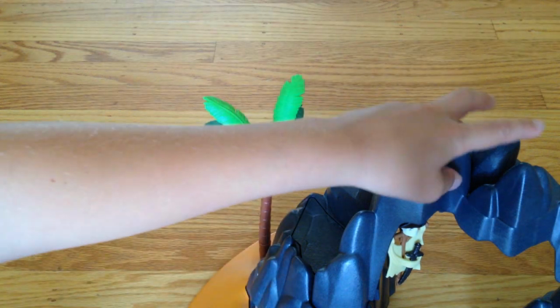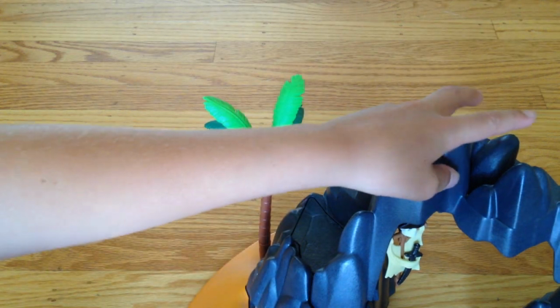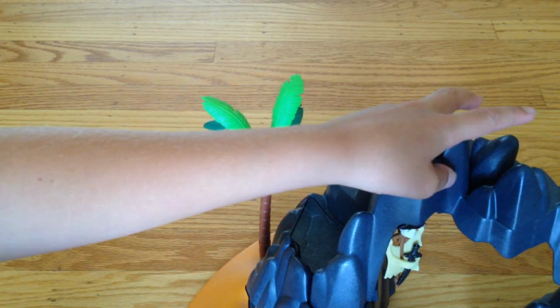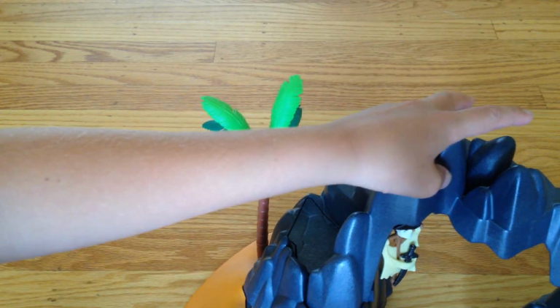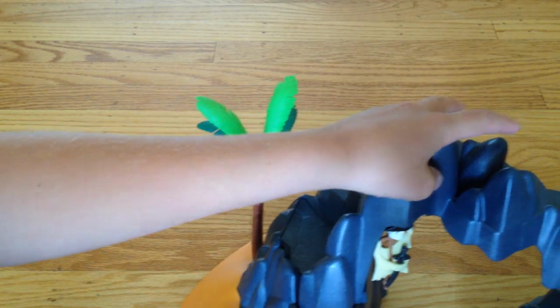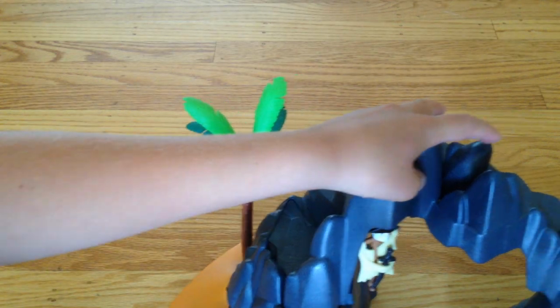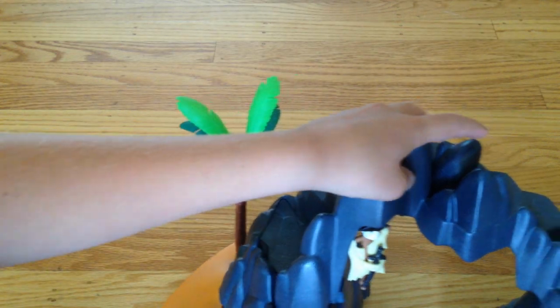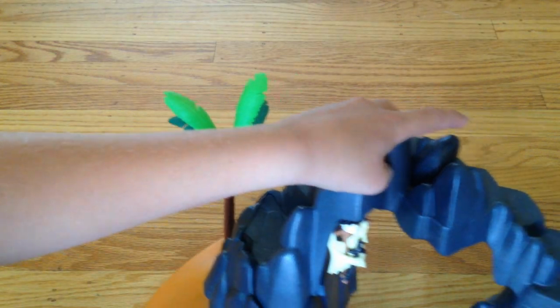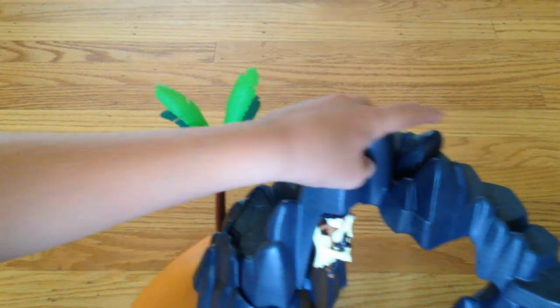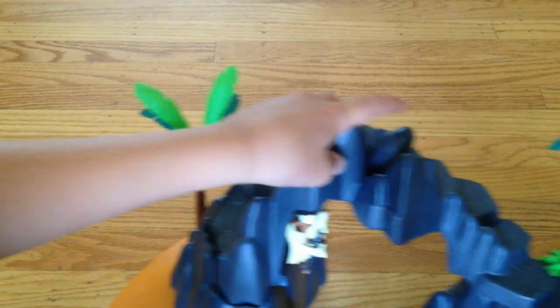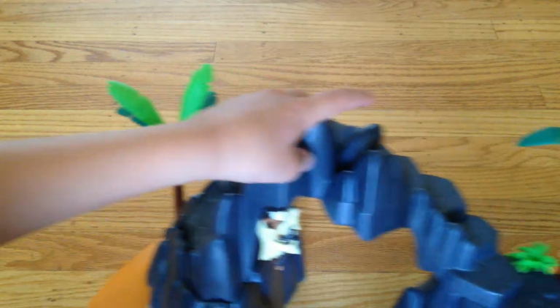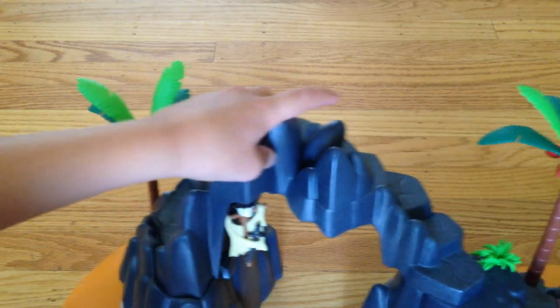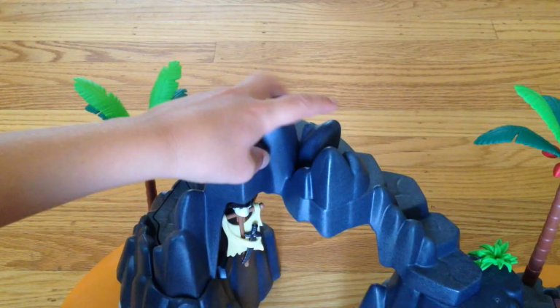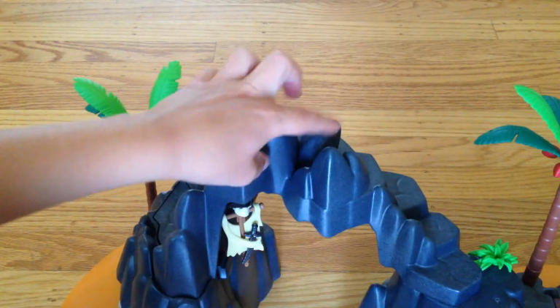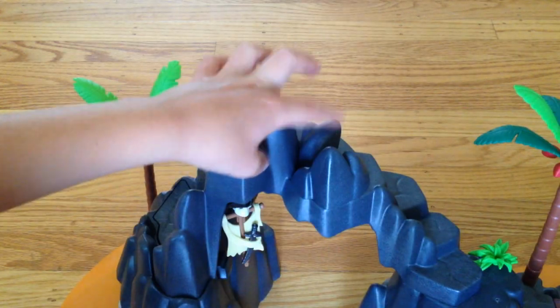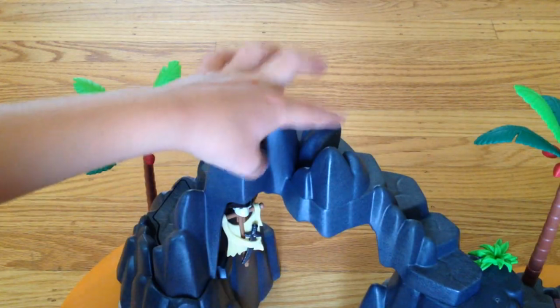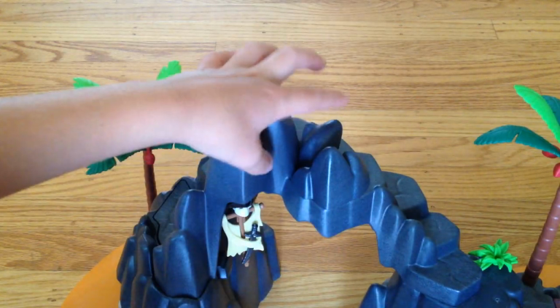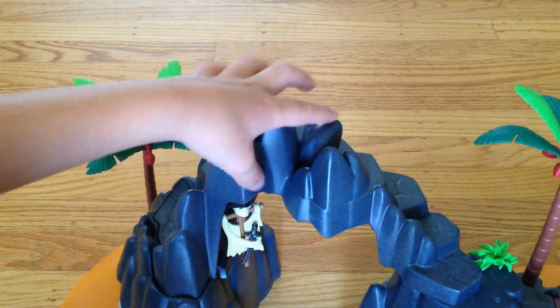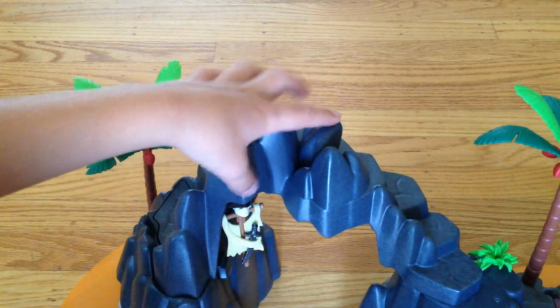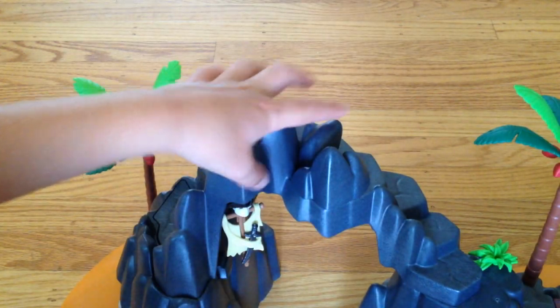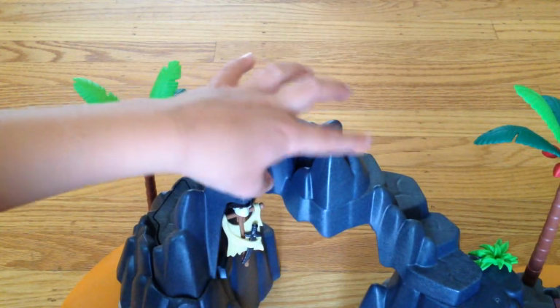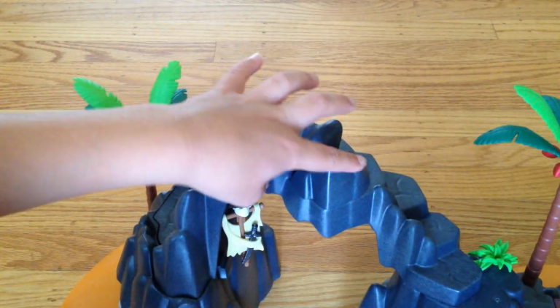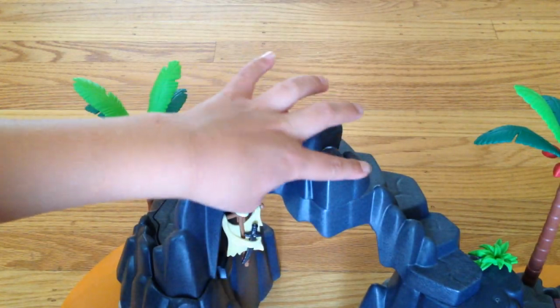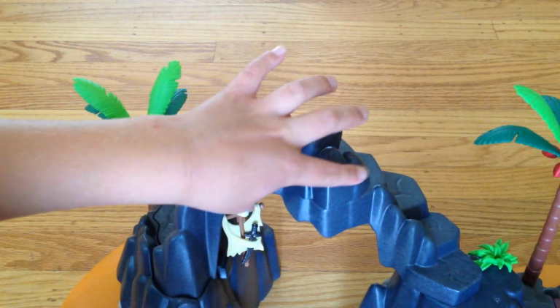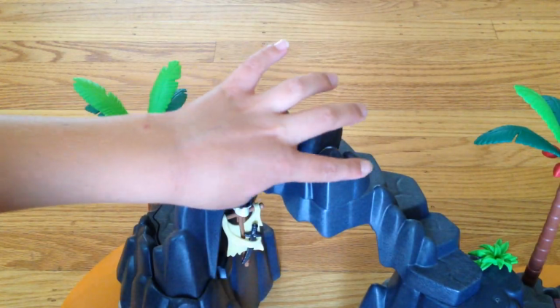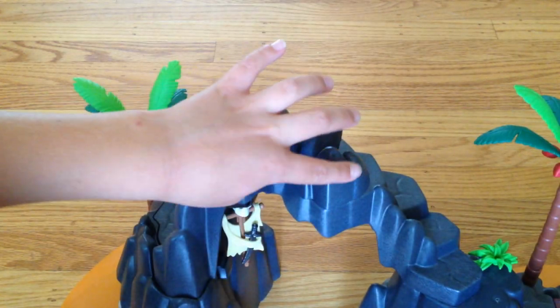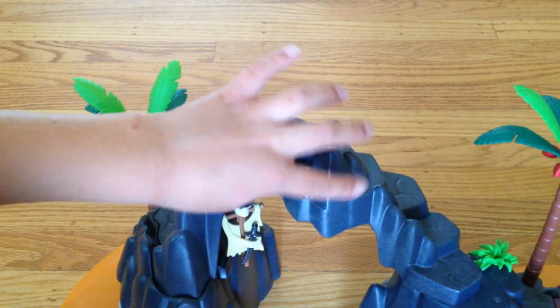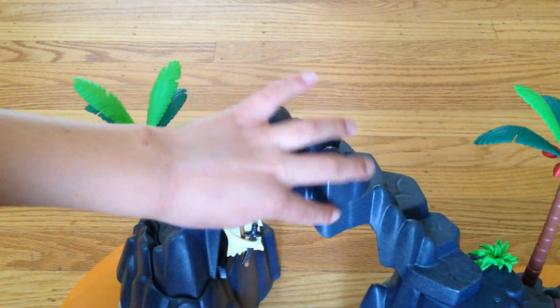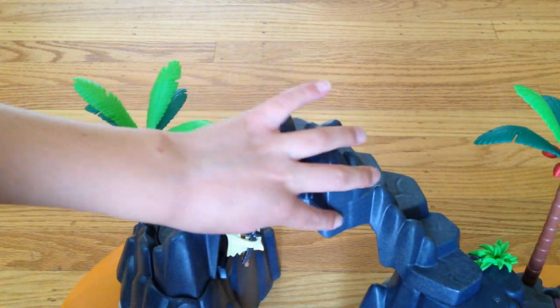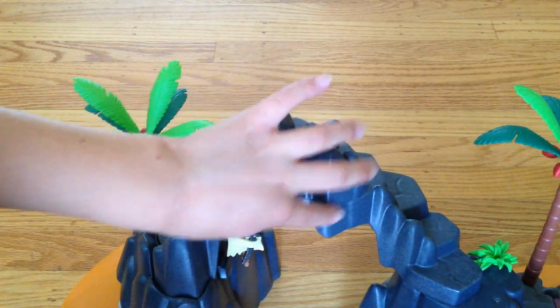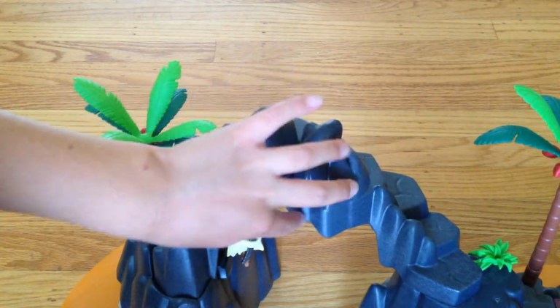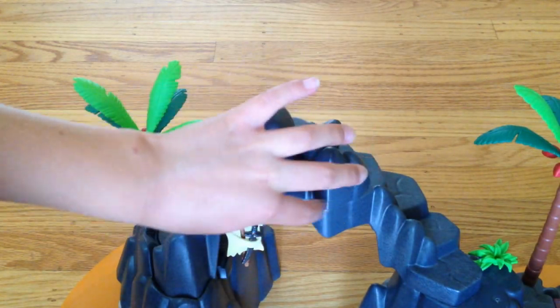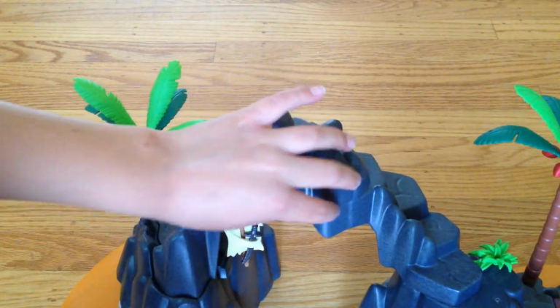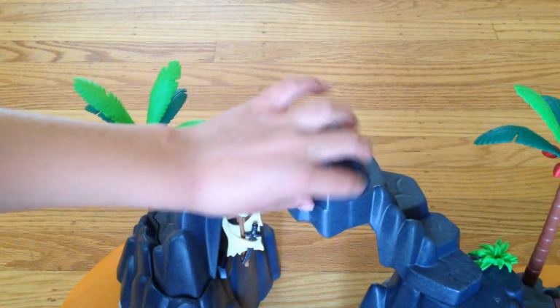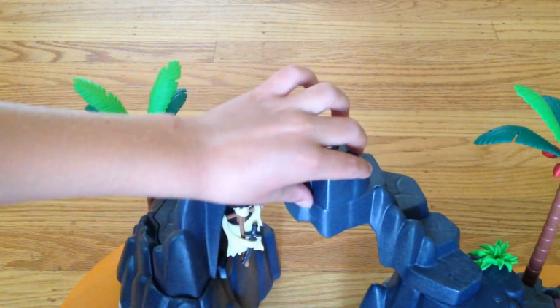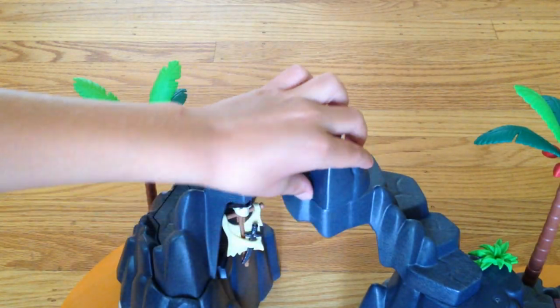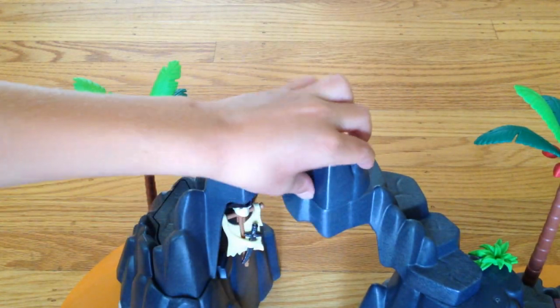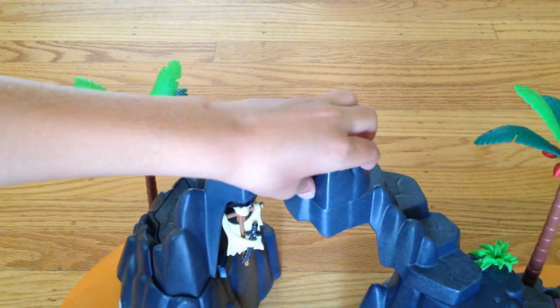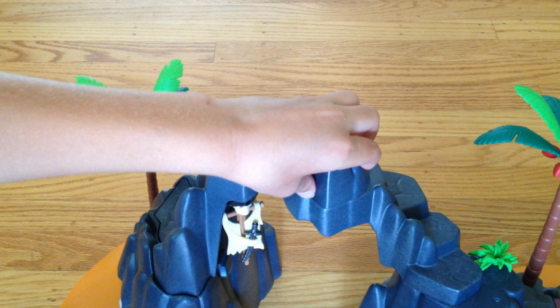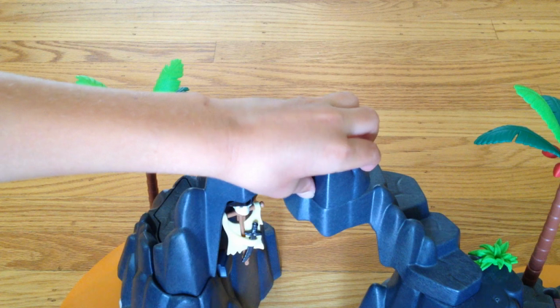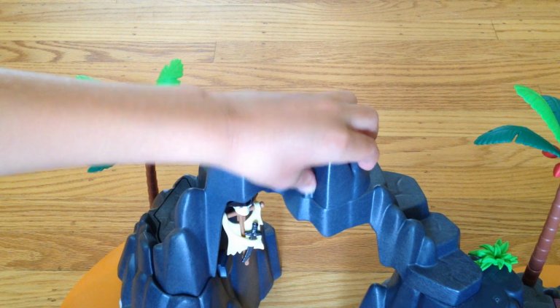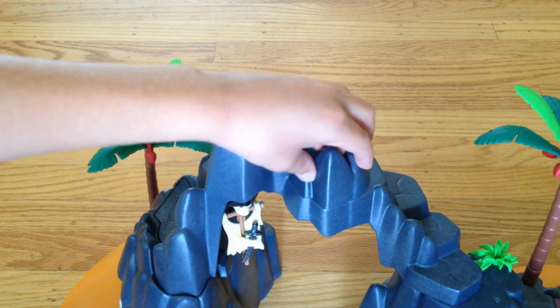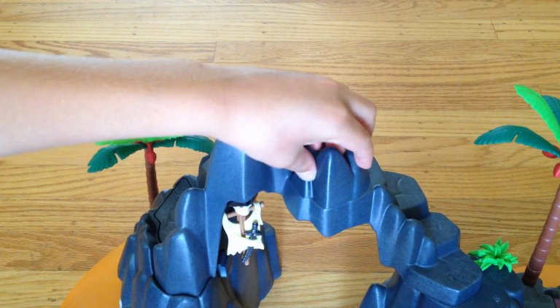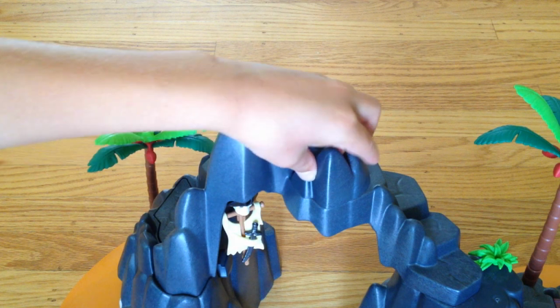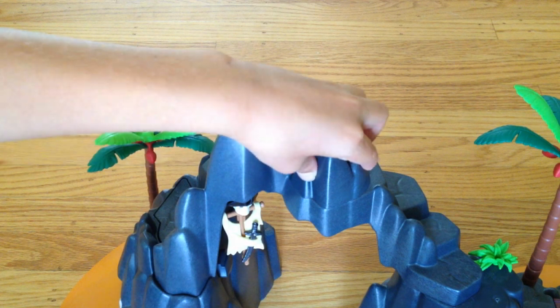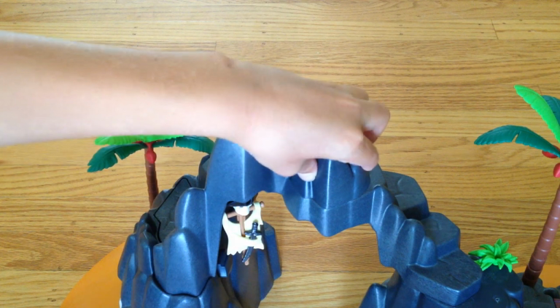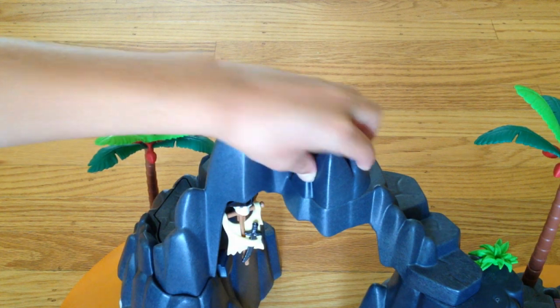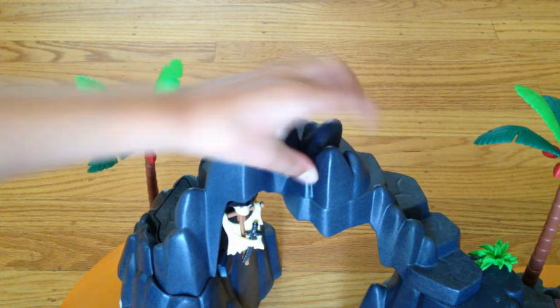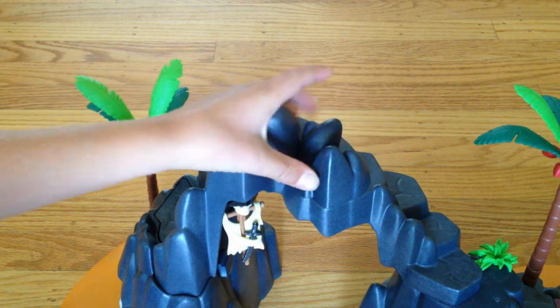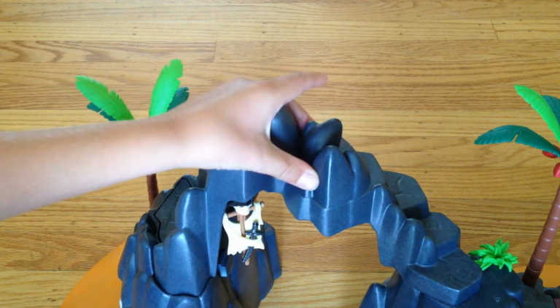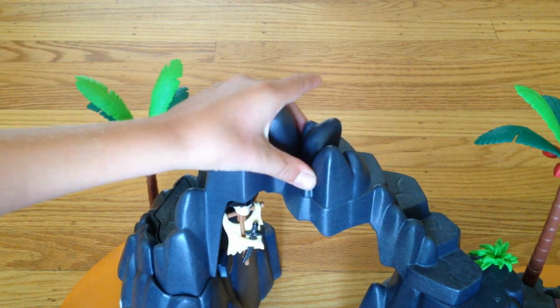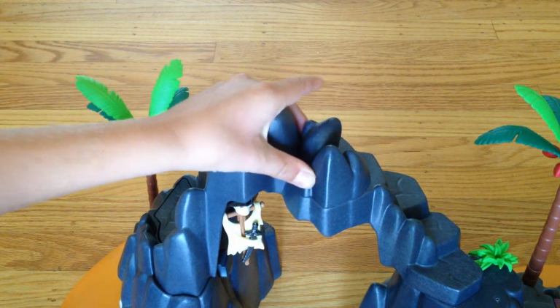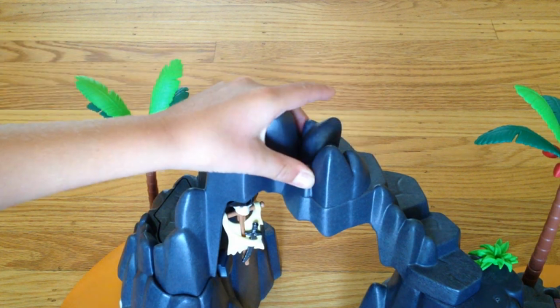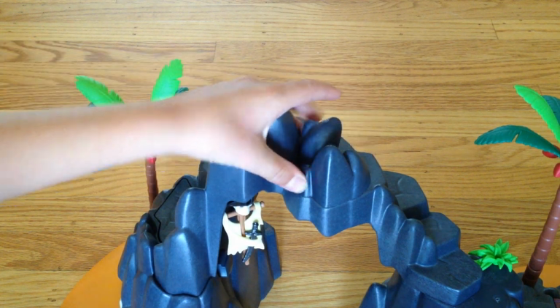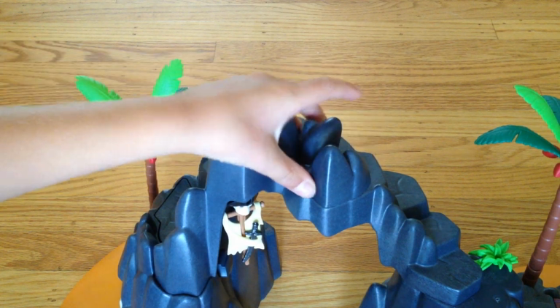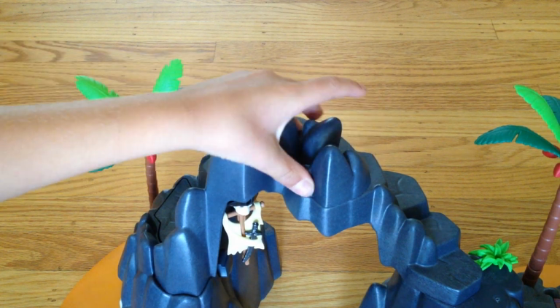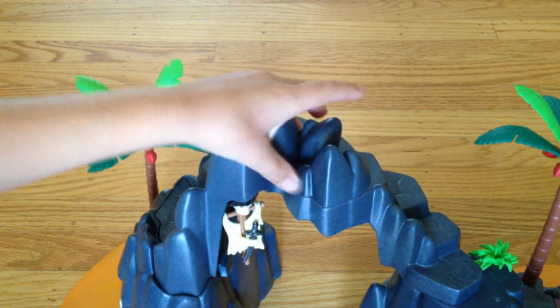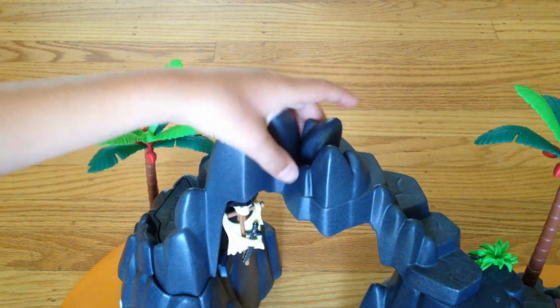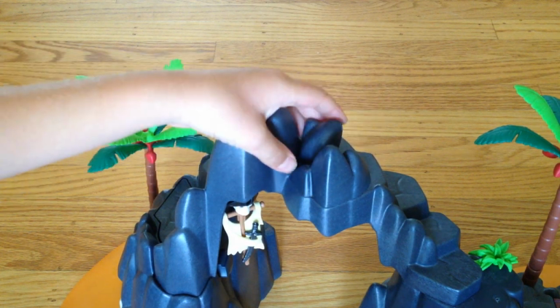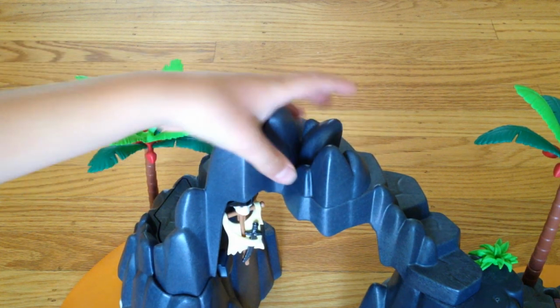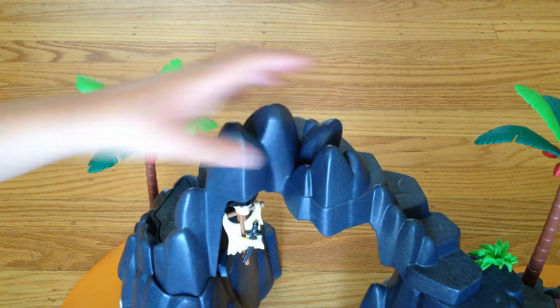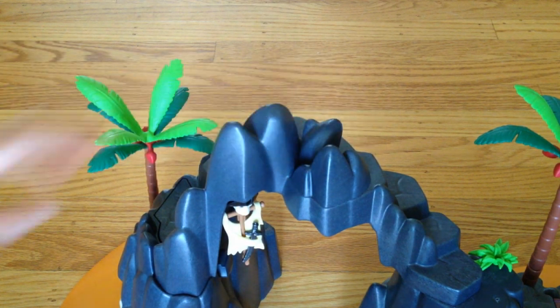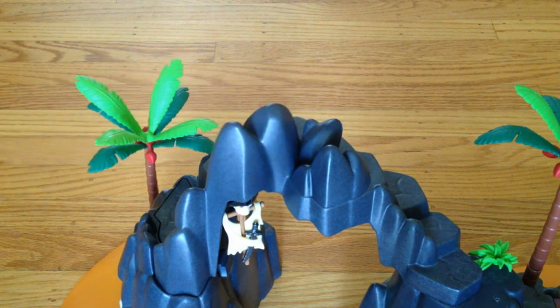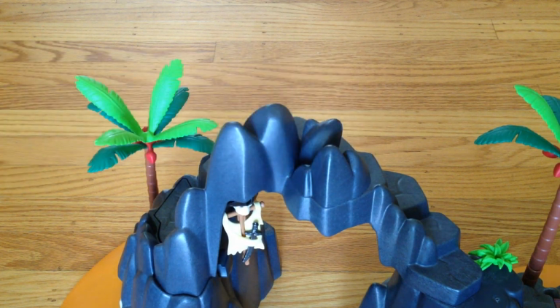And you see this funny-looking rock — it looks like just a normal rock.